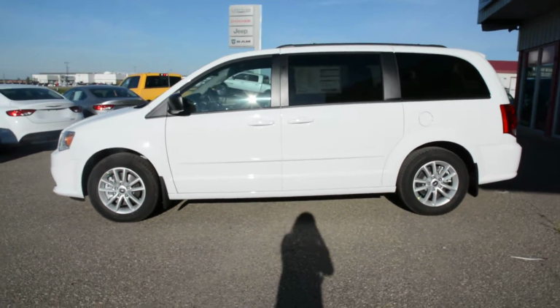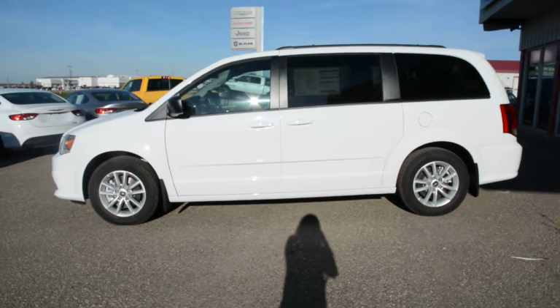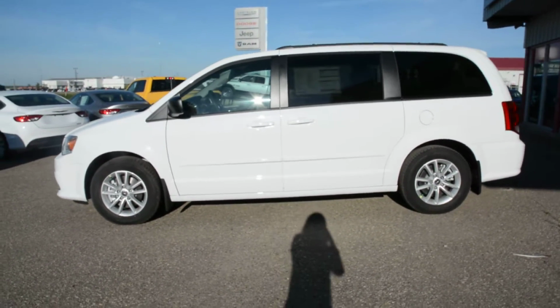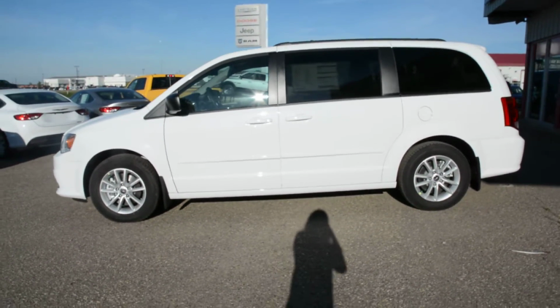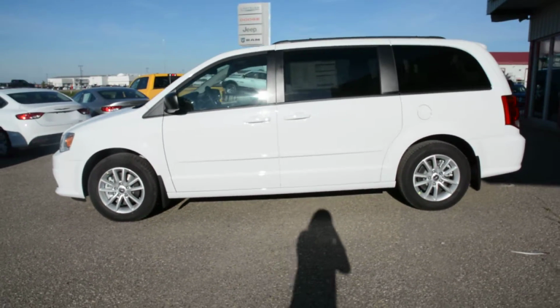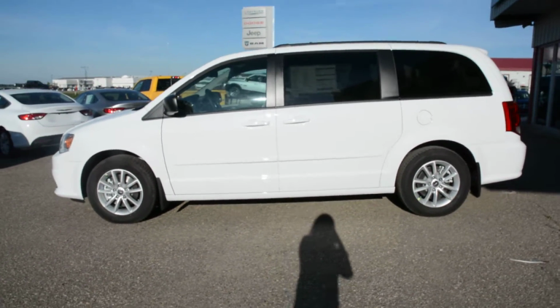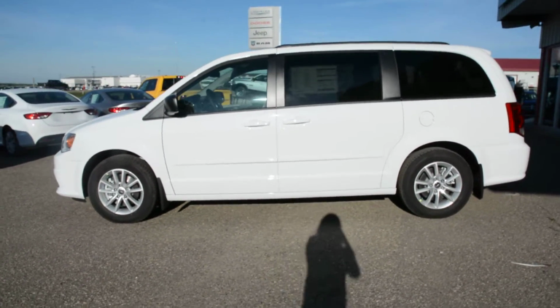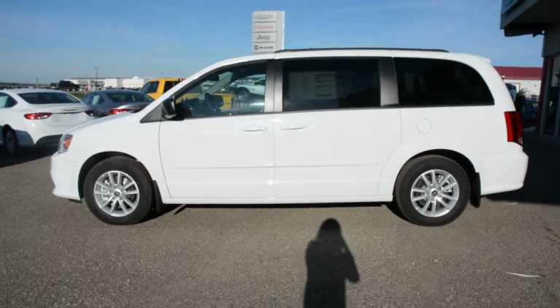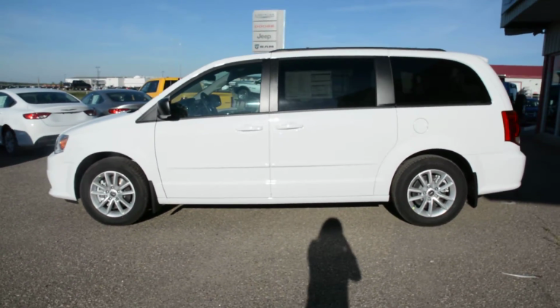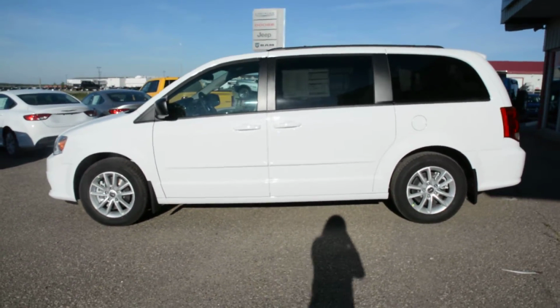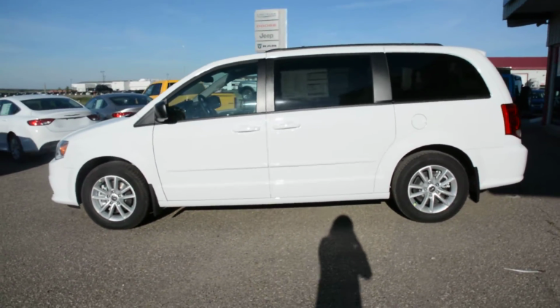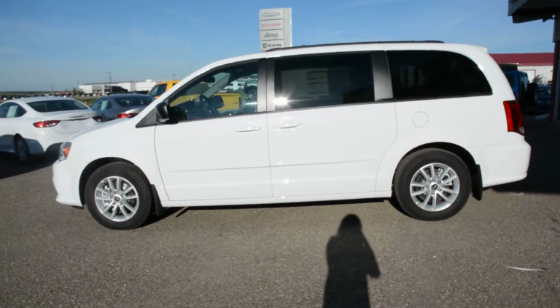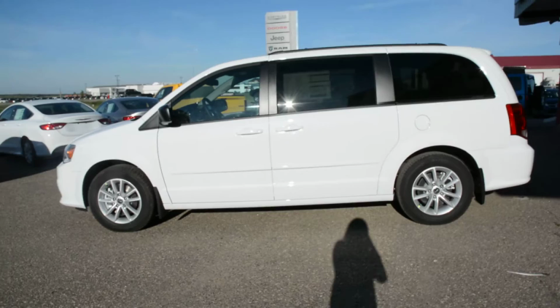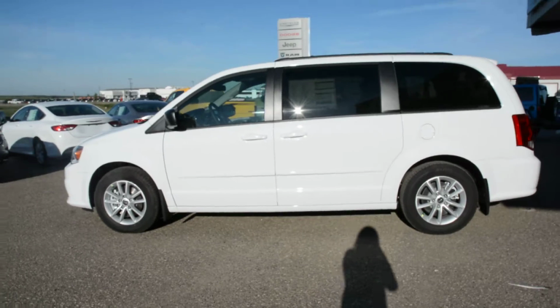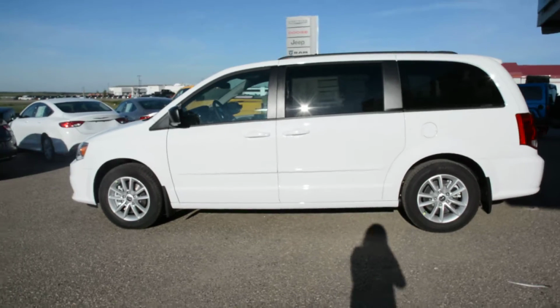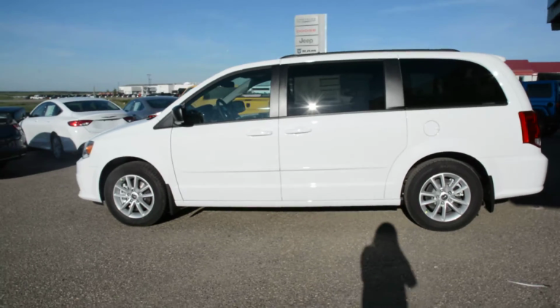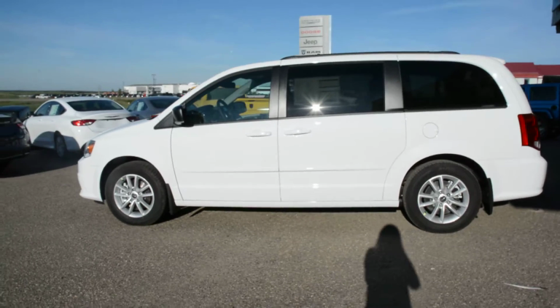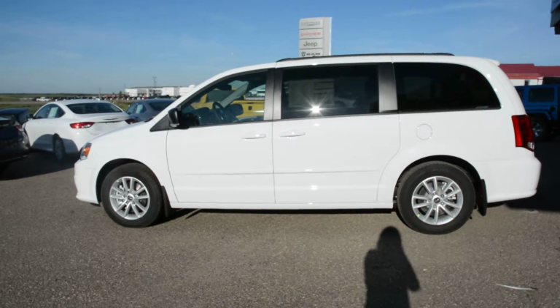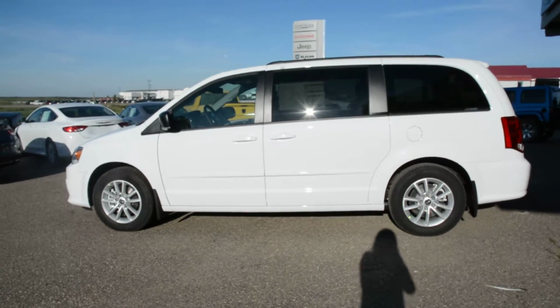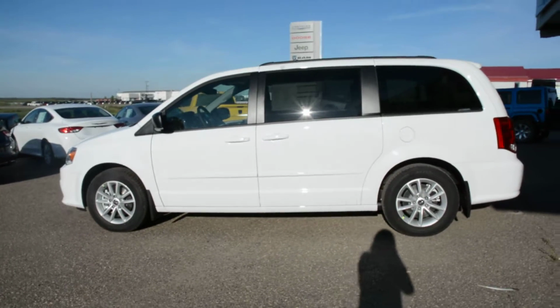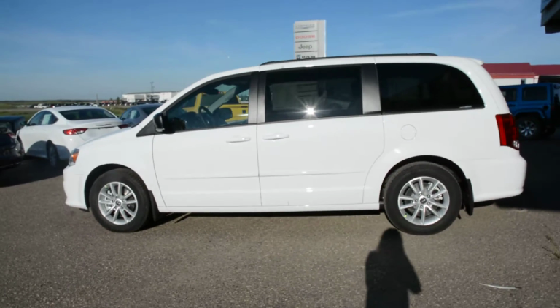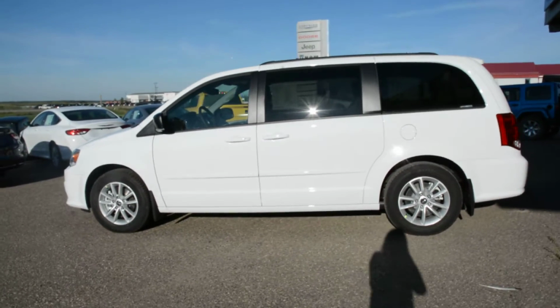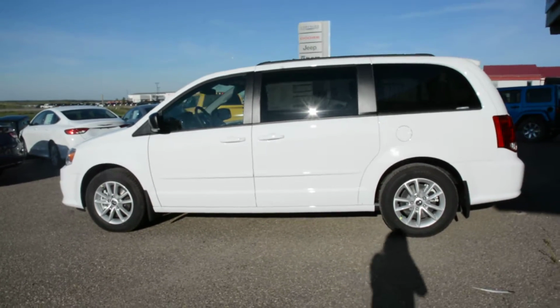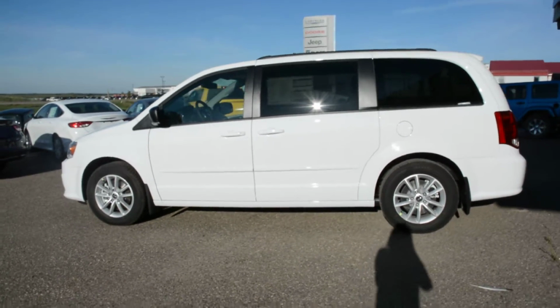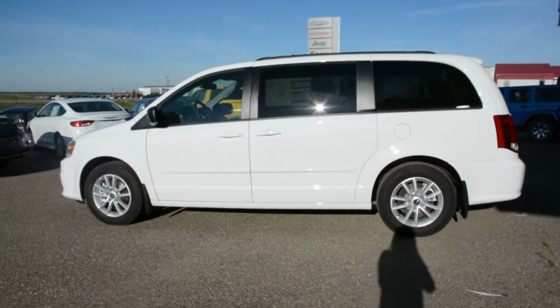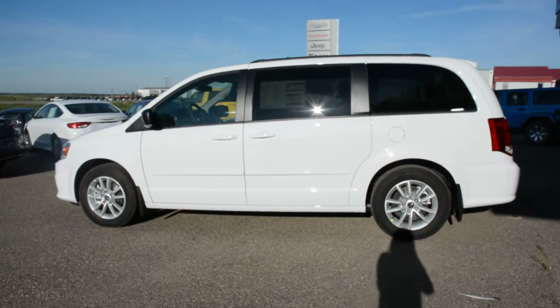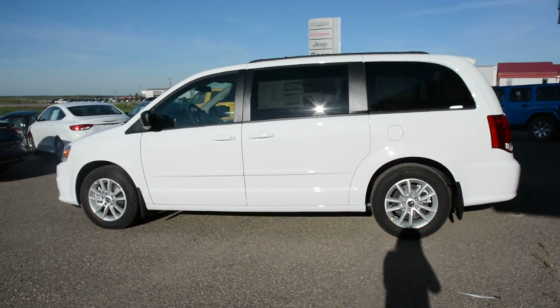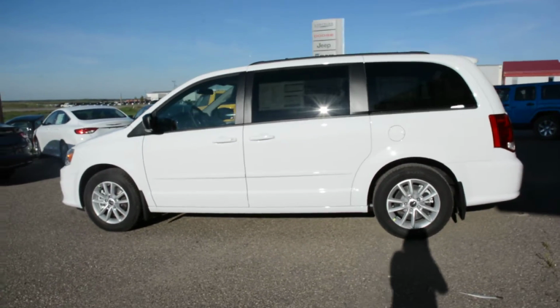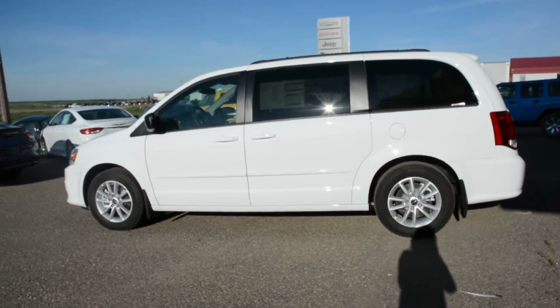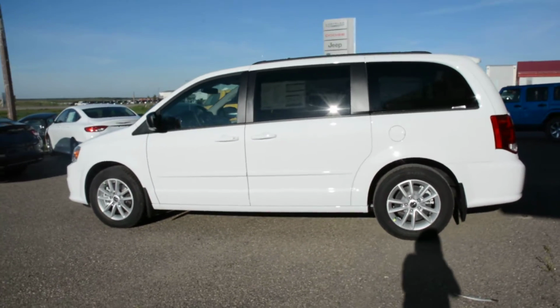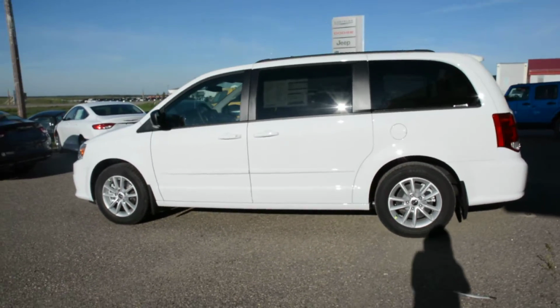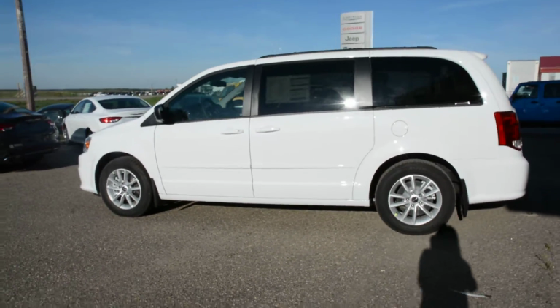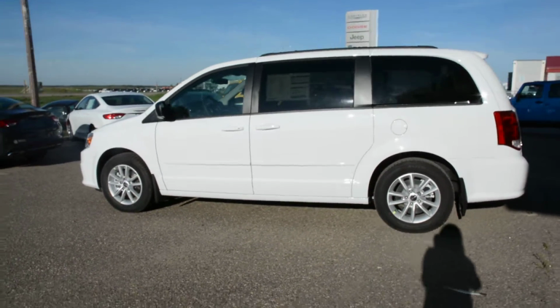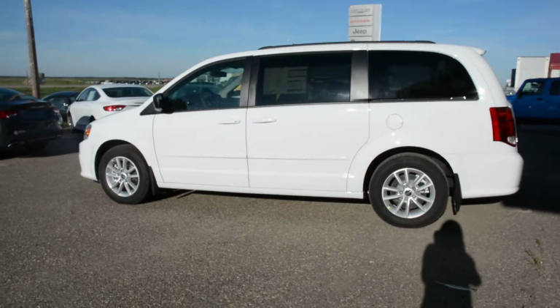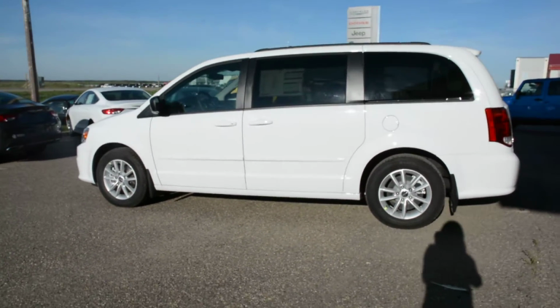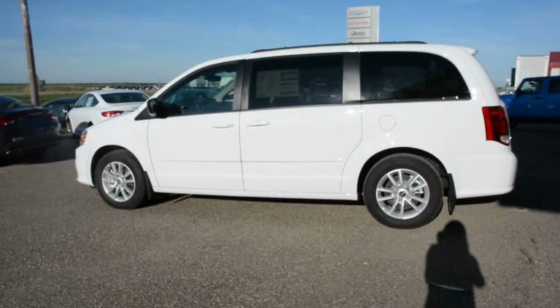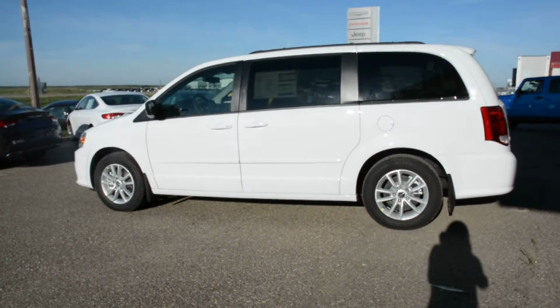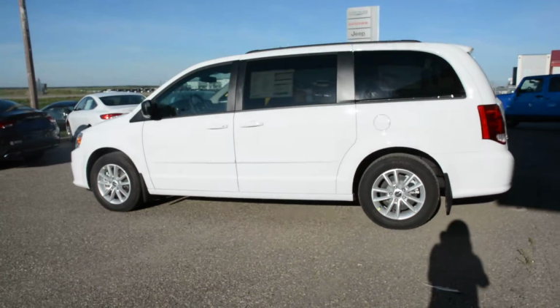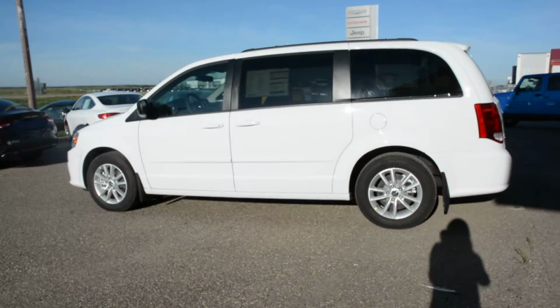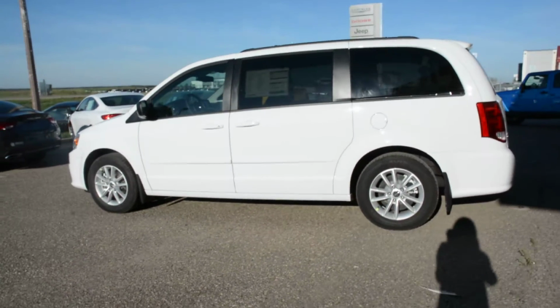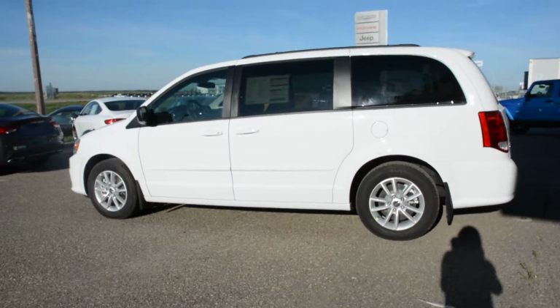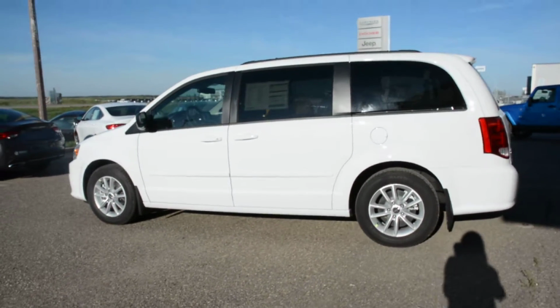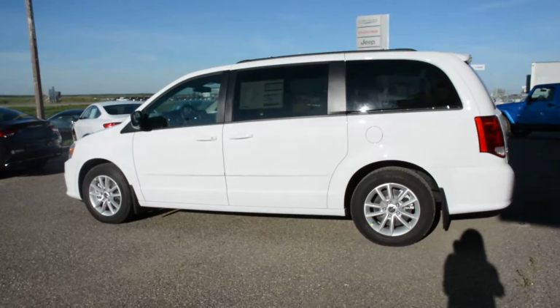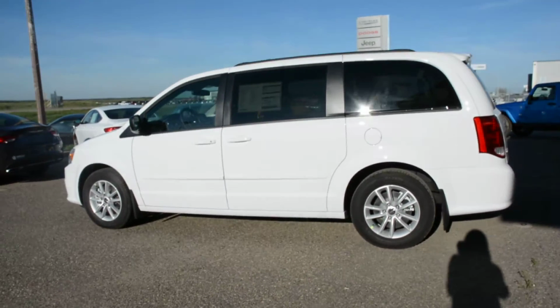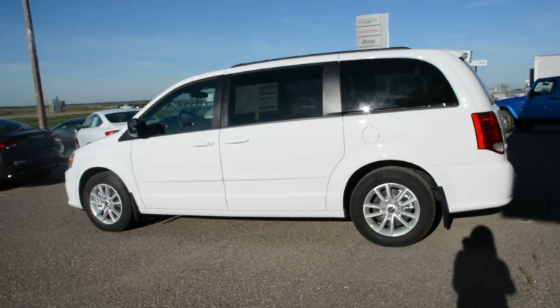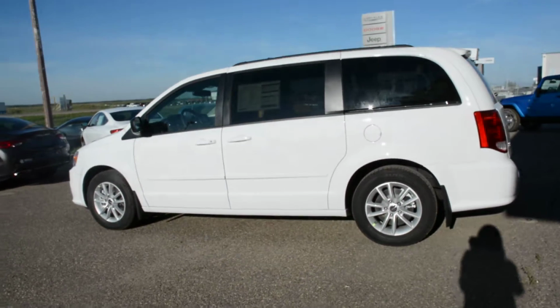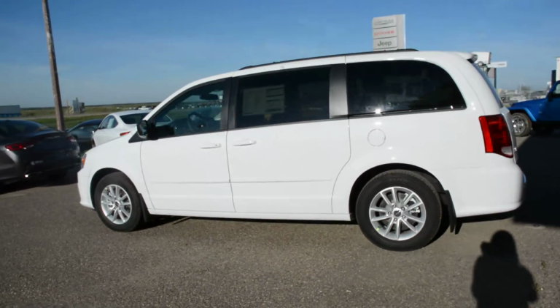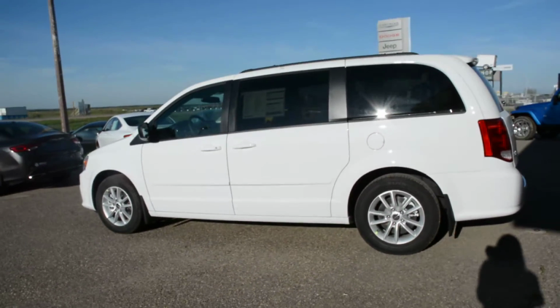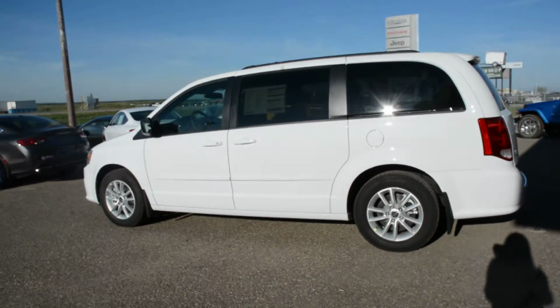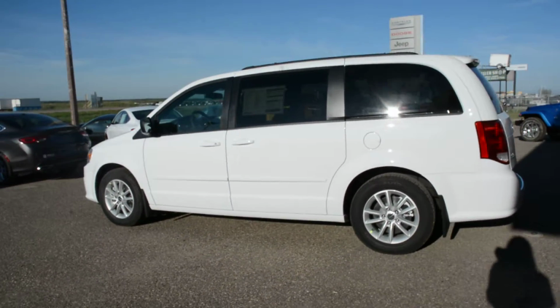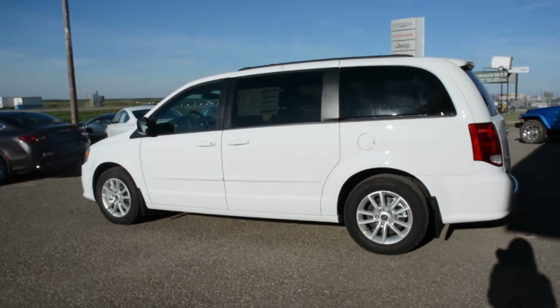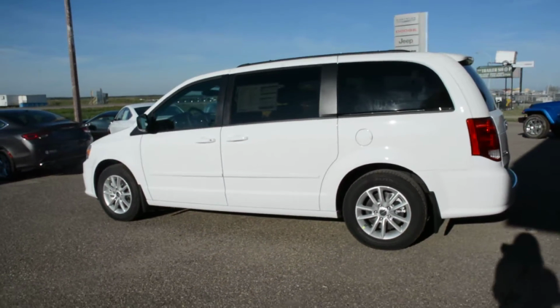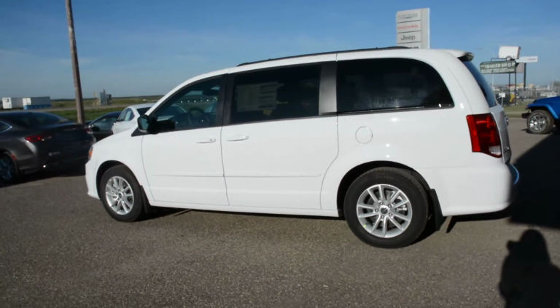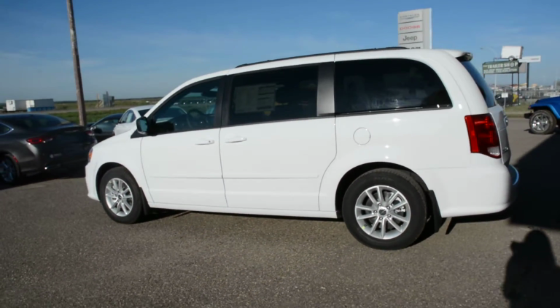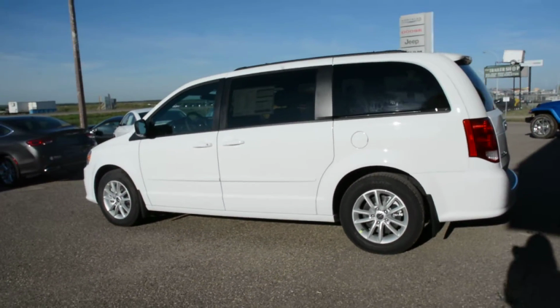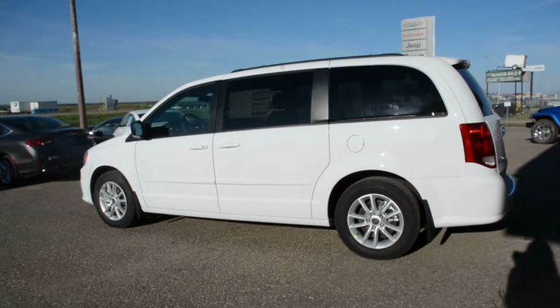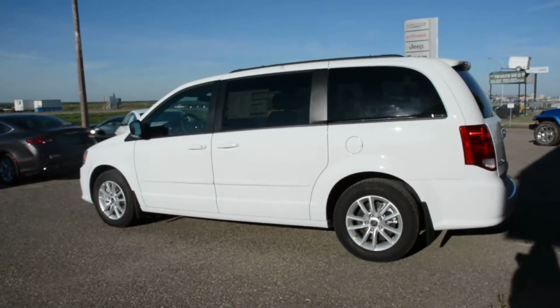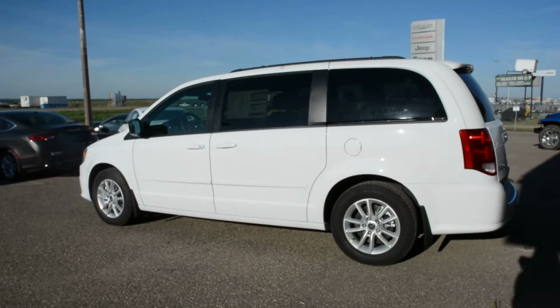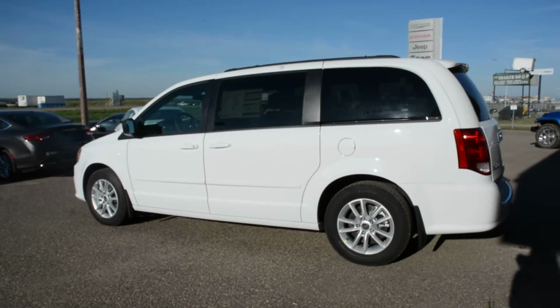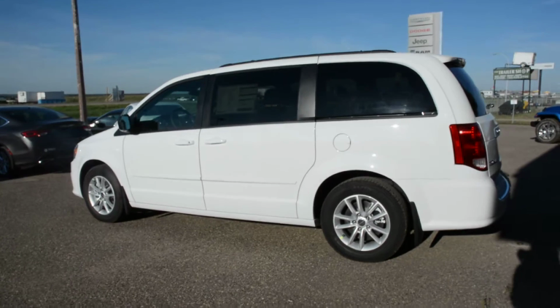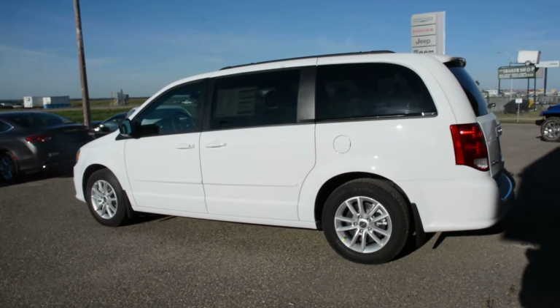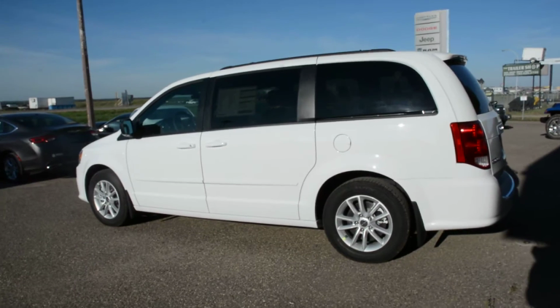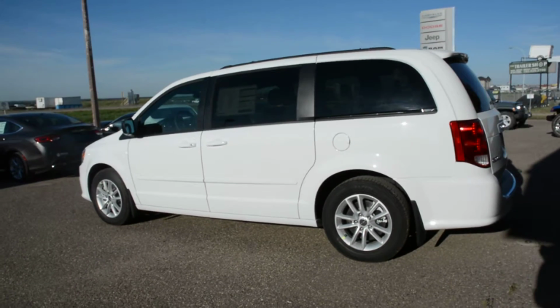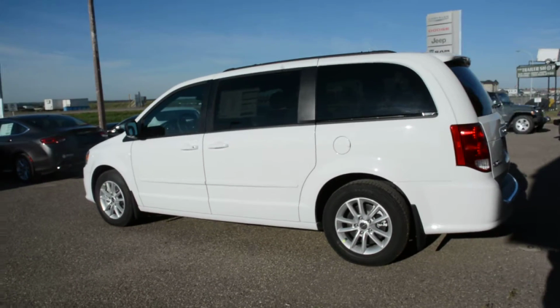Starting with the engine, this unit is equipped with the 3.6L Pentastar V6 engine. It's a six-speed automatic transmission and is in the bright white paint finish.